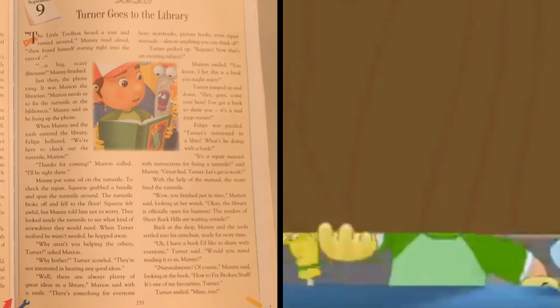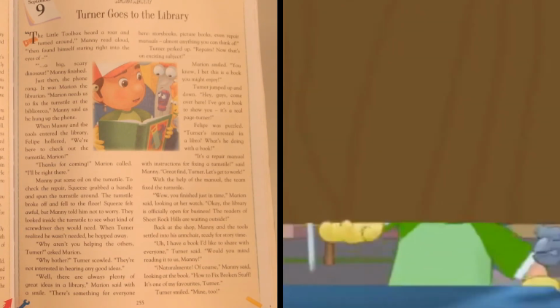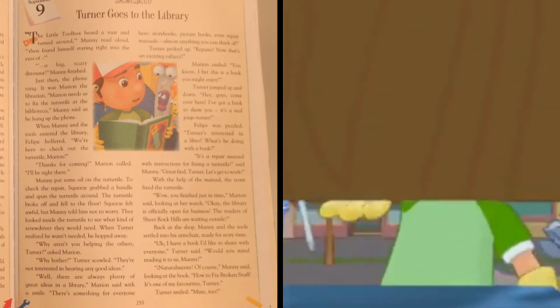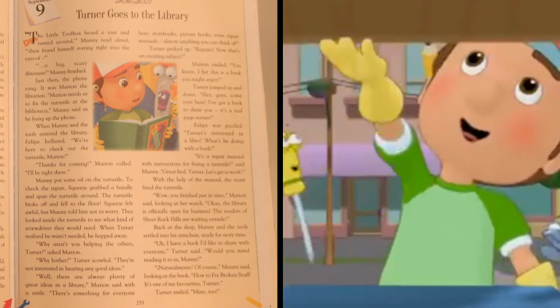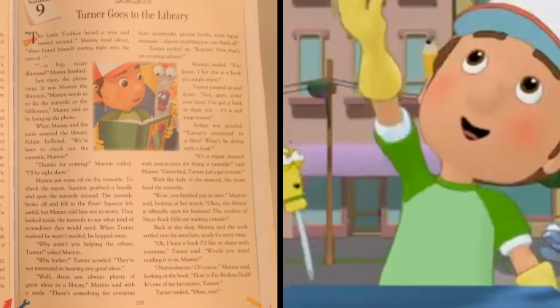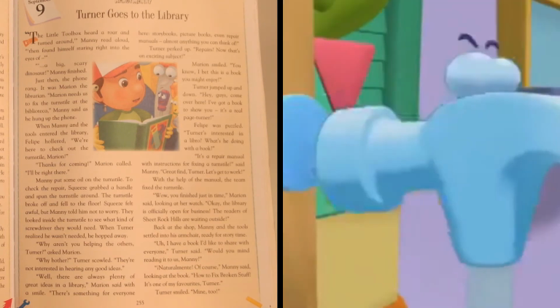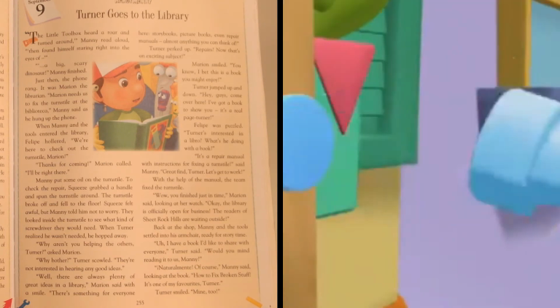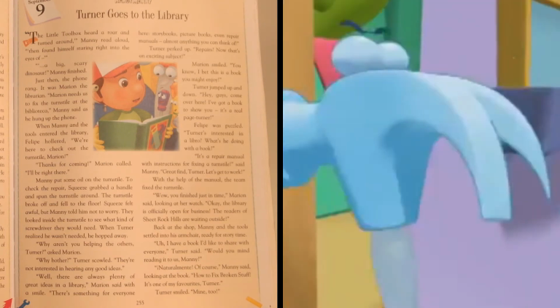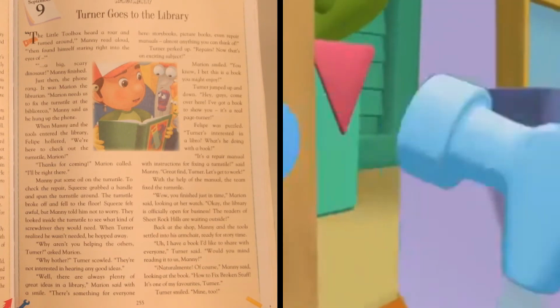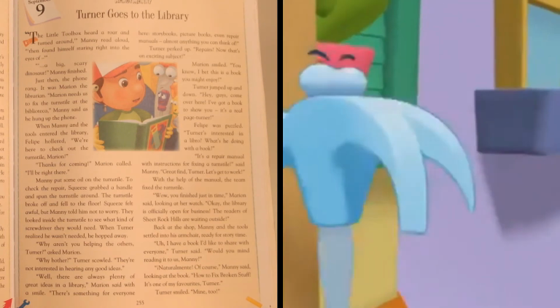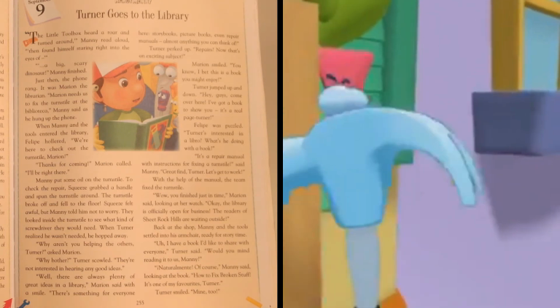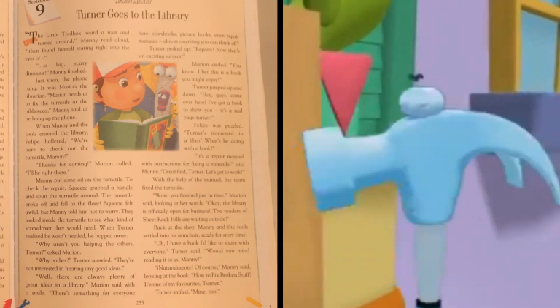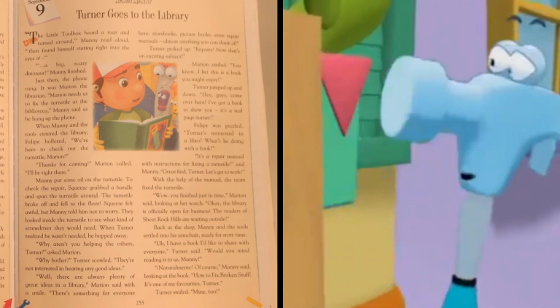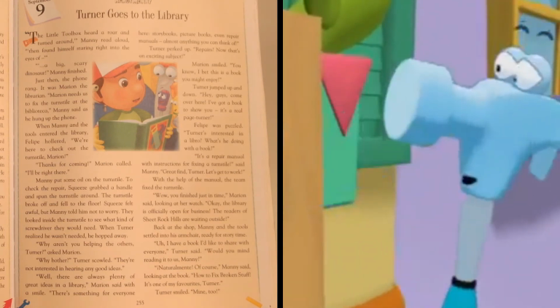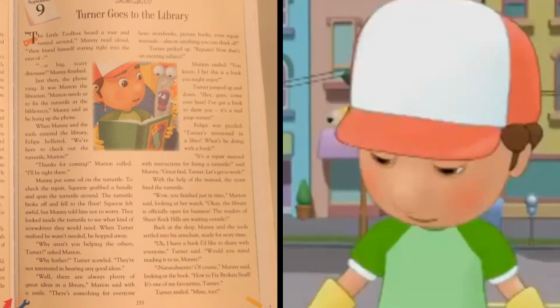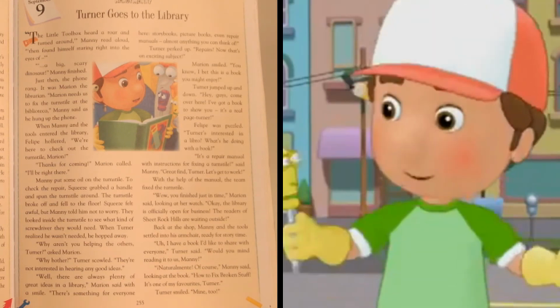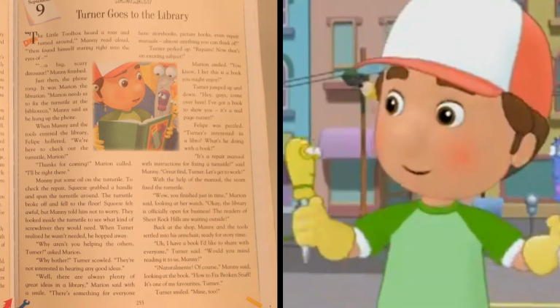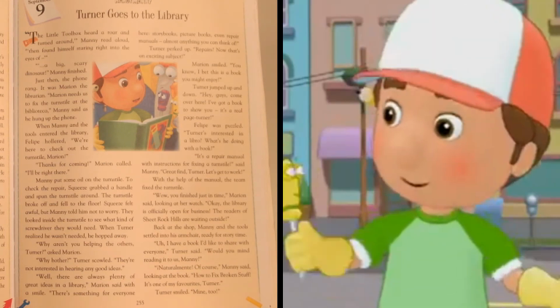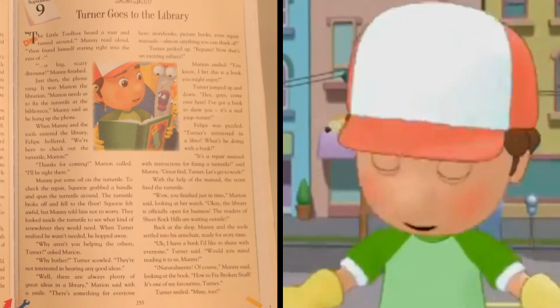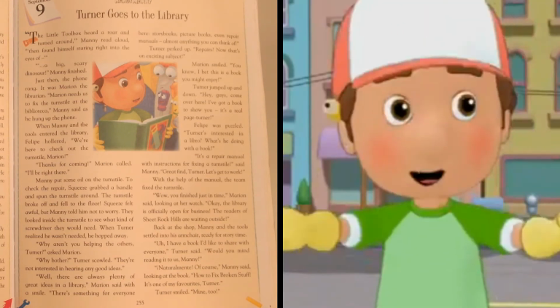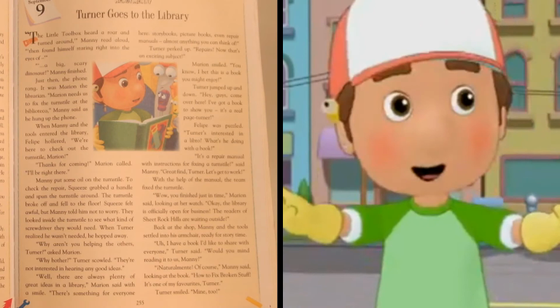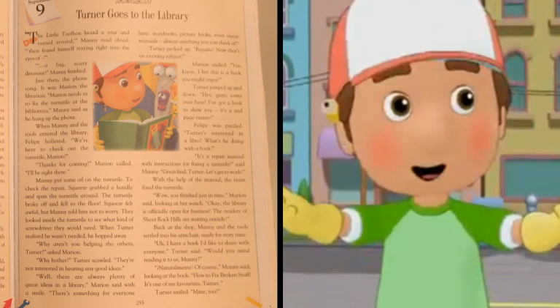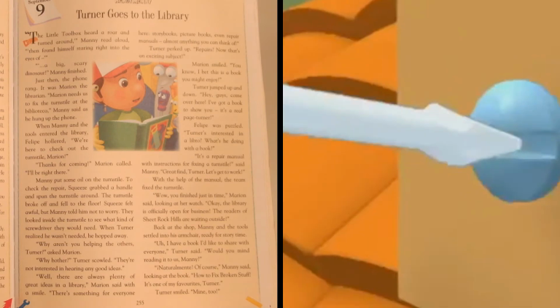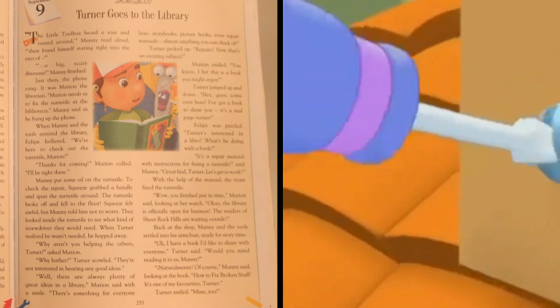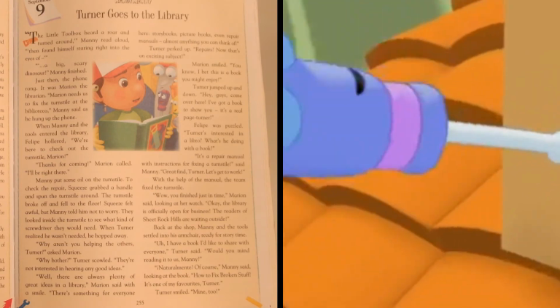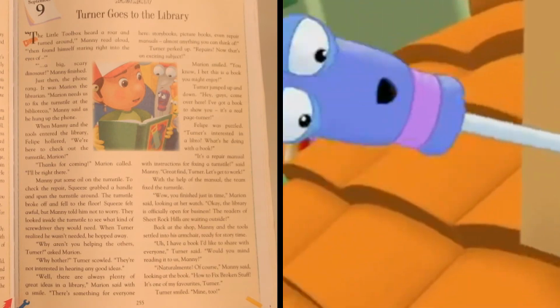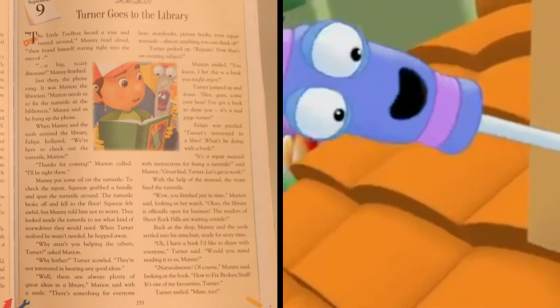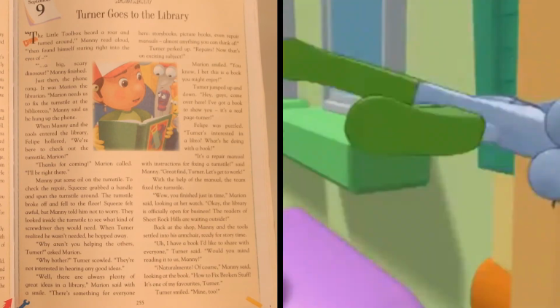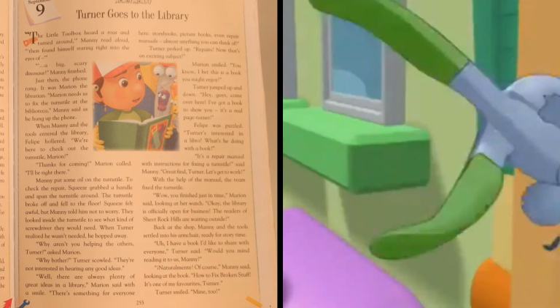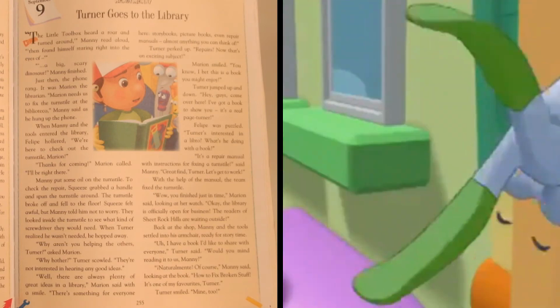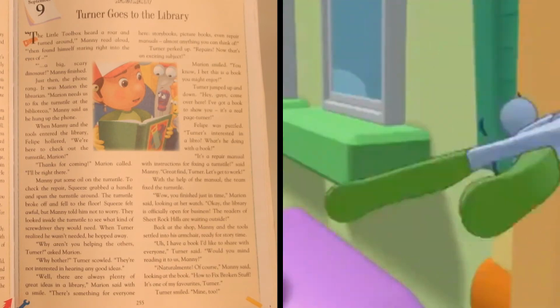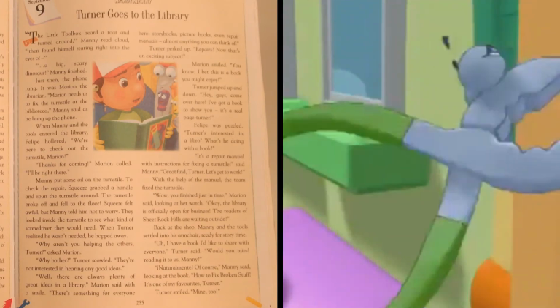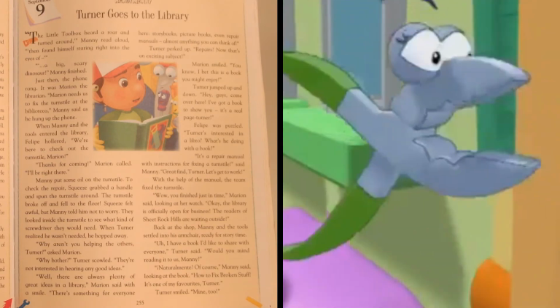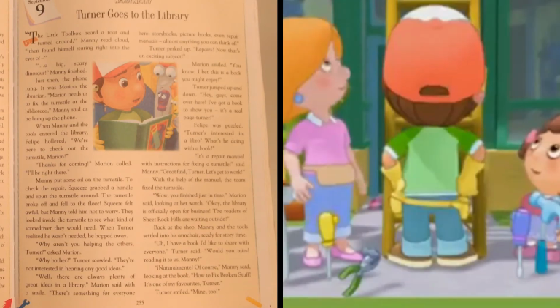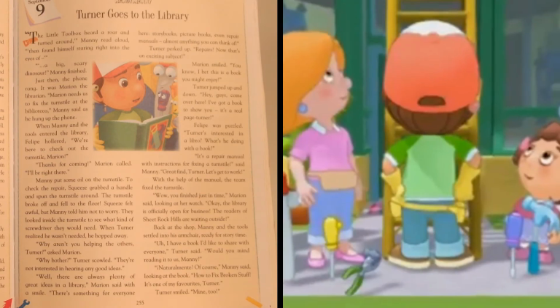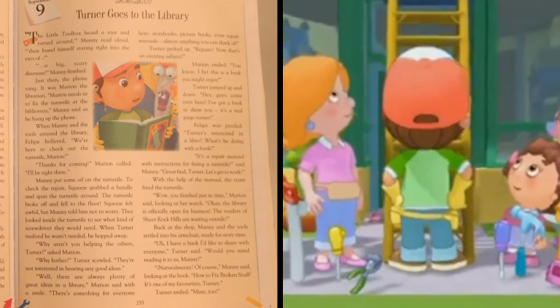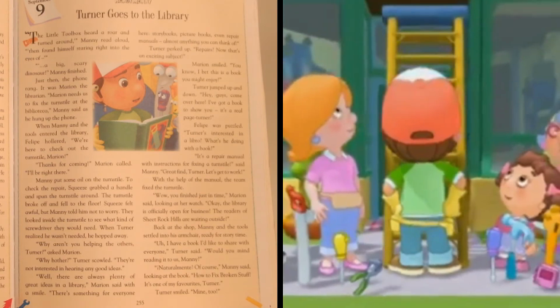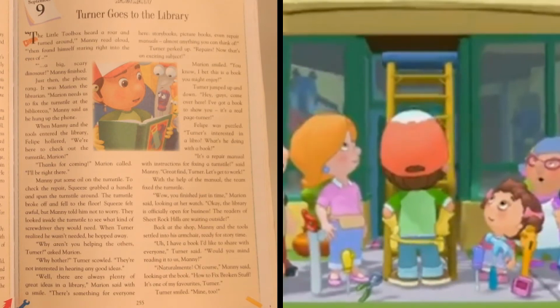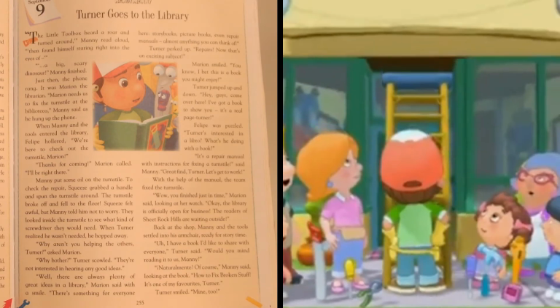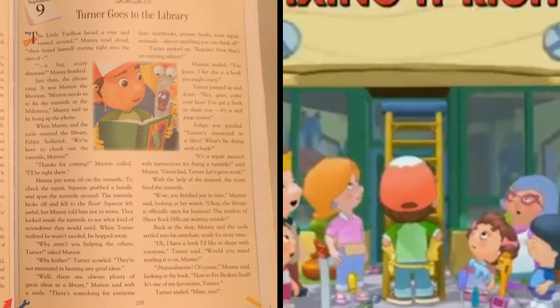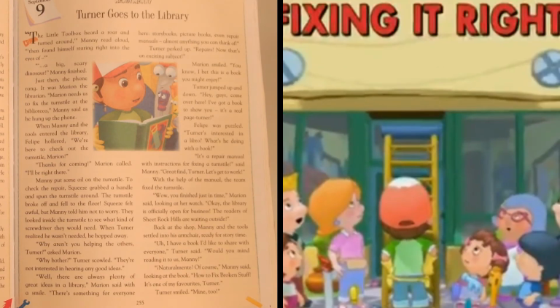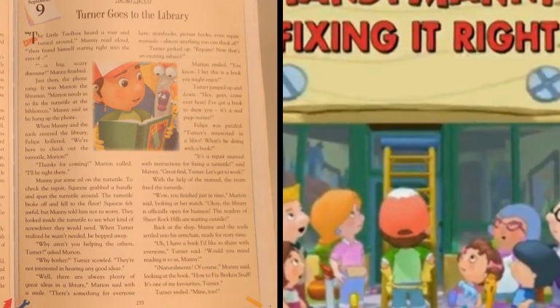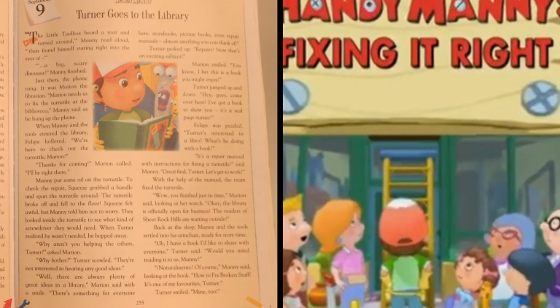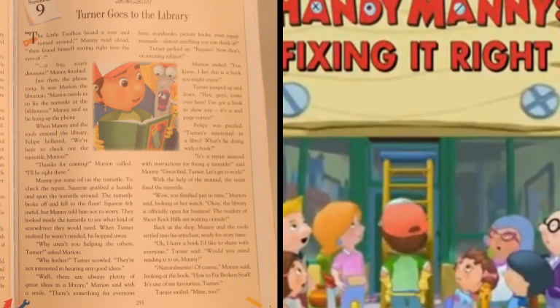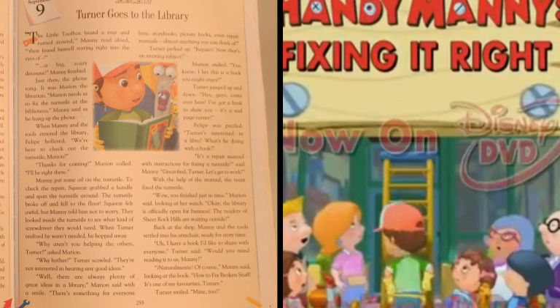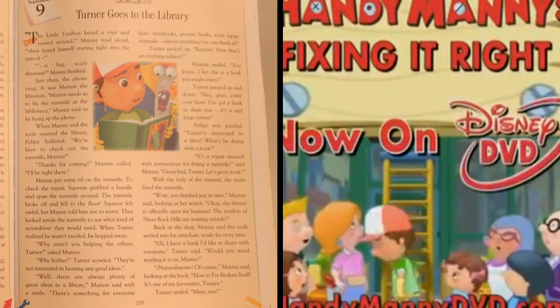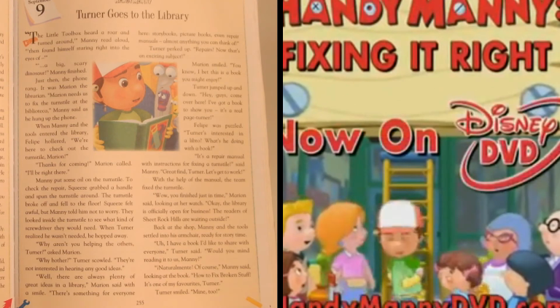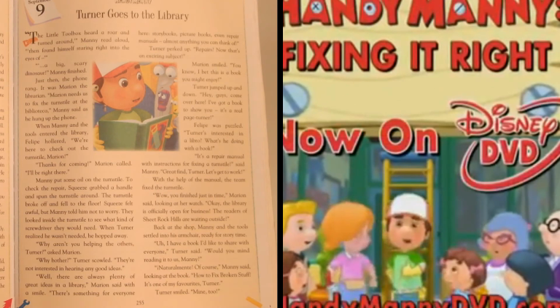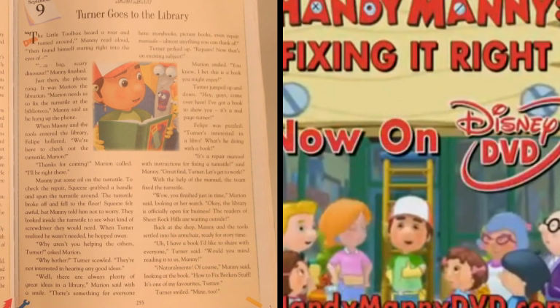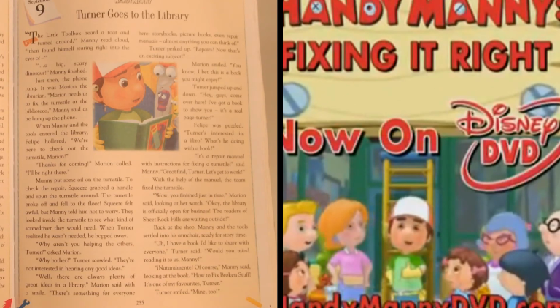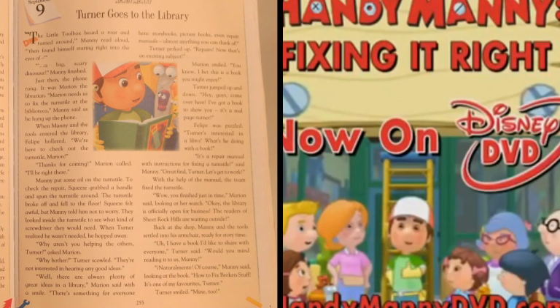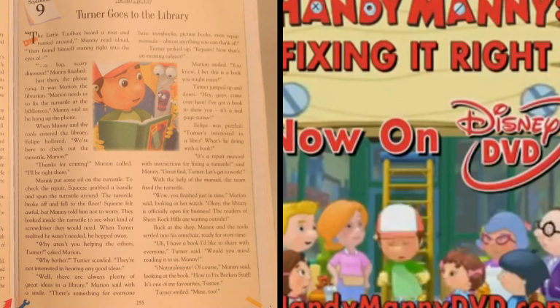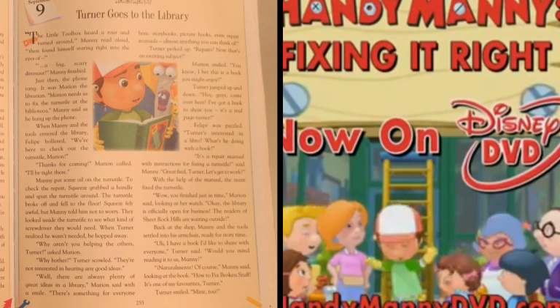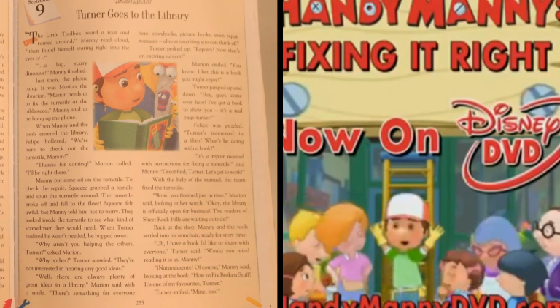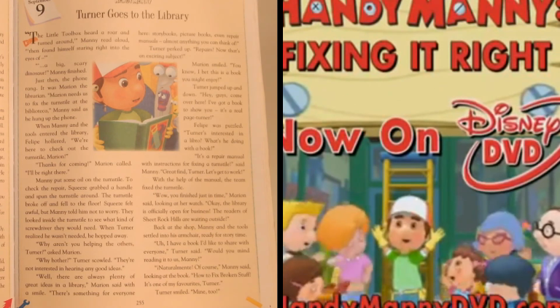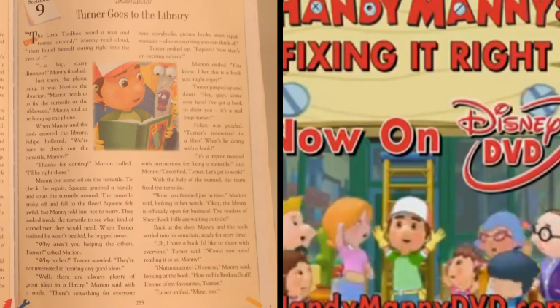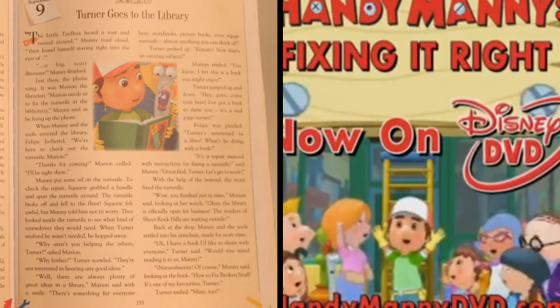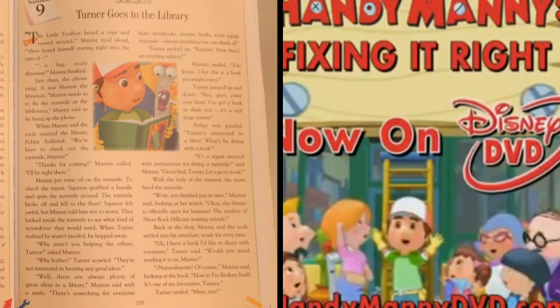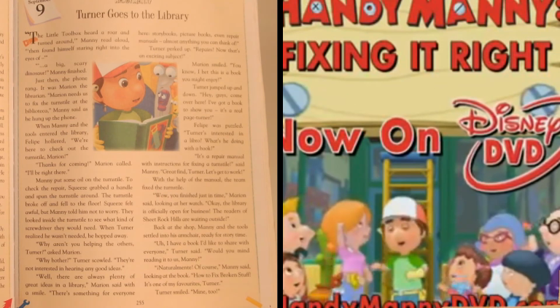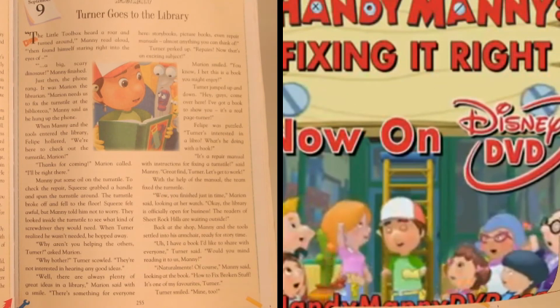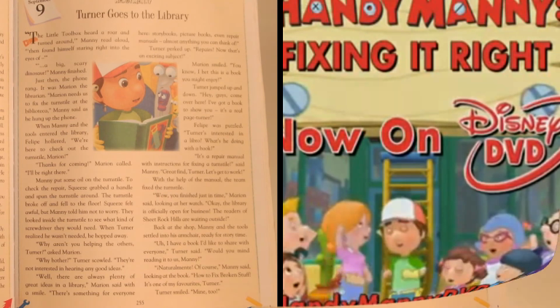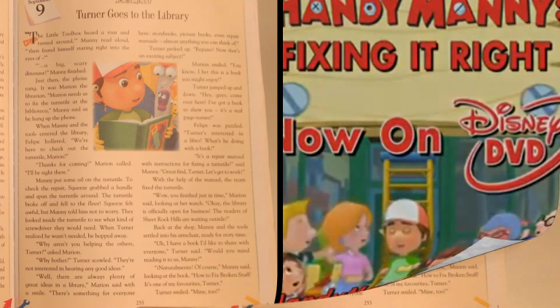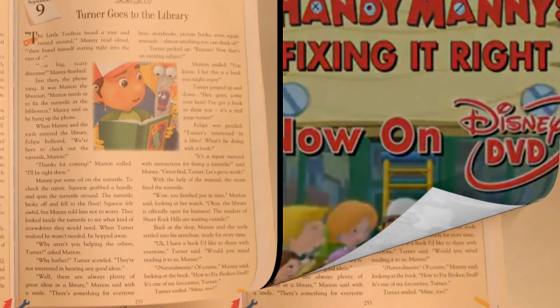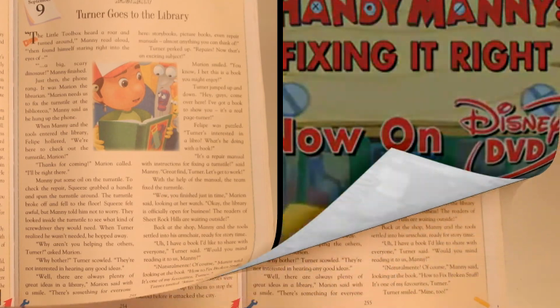Squeeze felt awful, but Manny told him not to worry. They looked inside the turnstile to see what kind of screwdriver they would need.